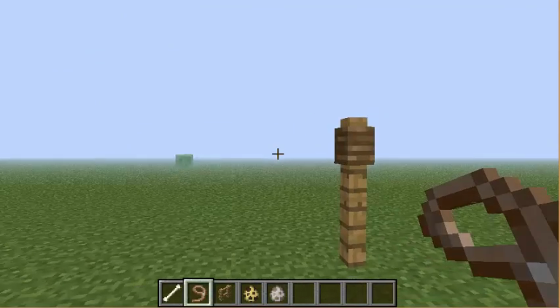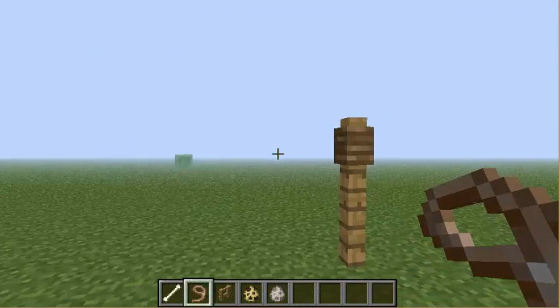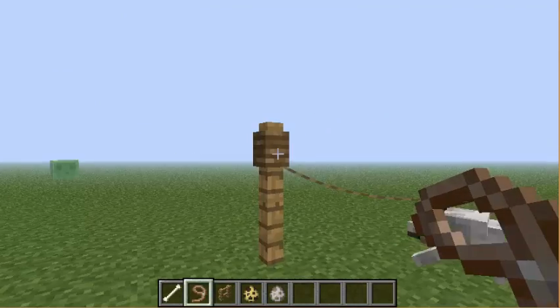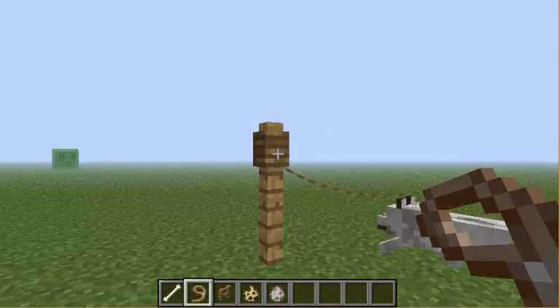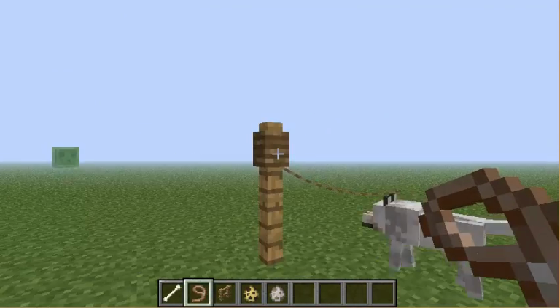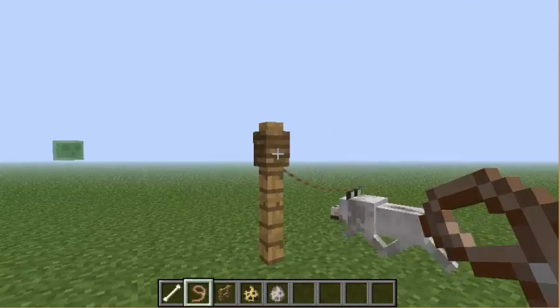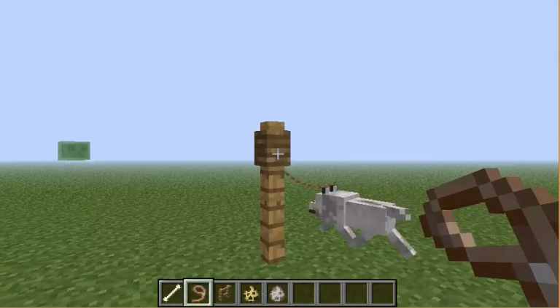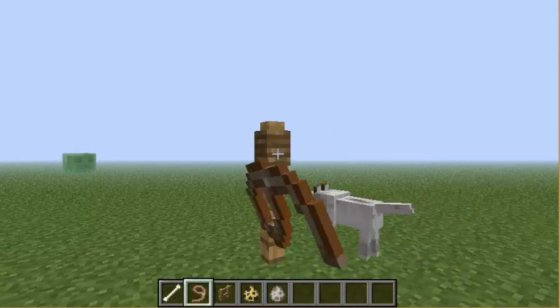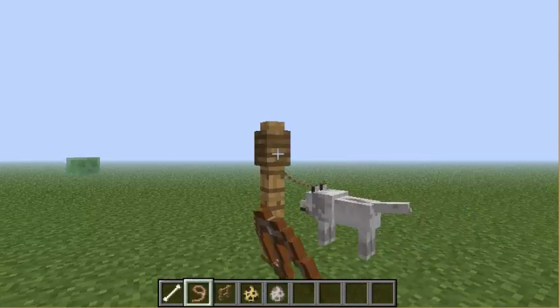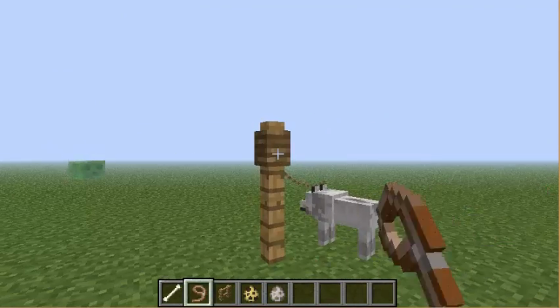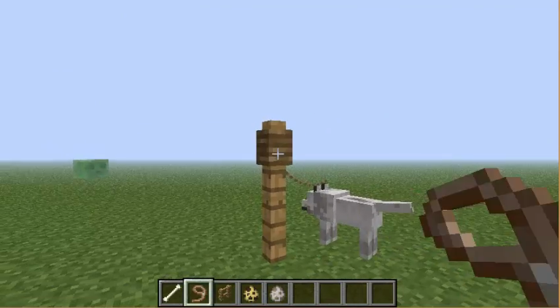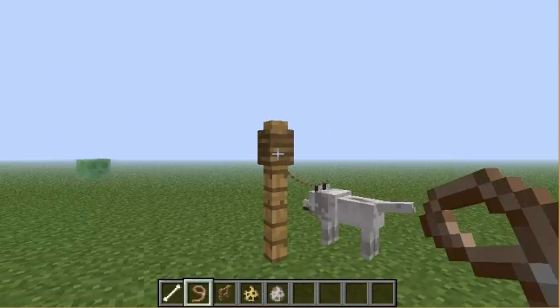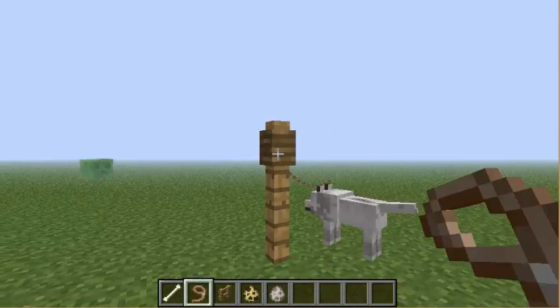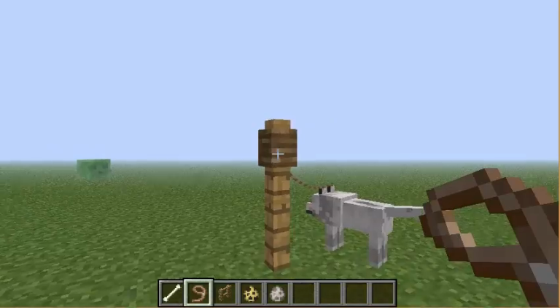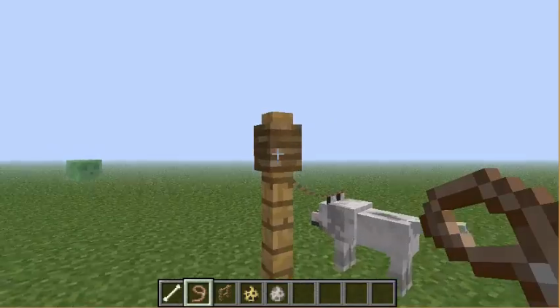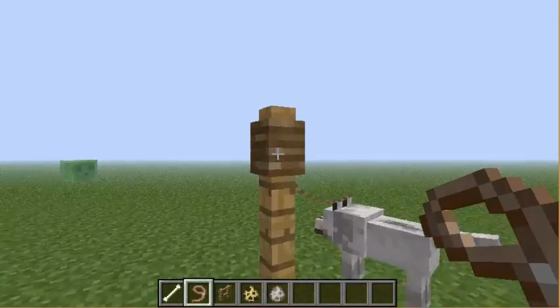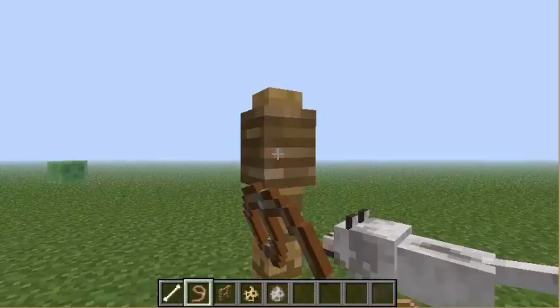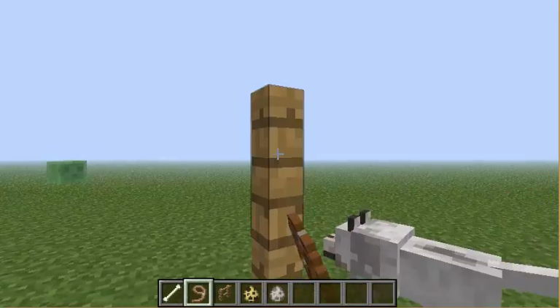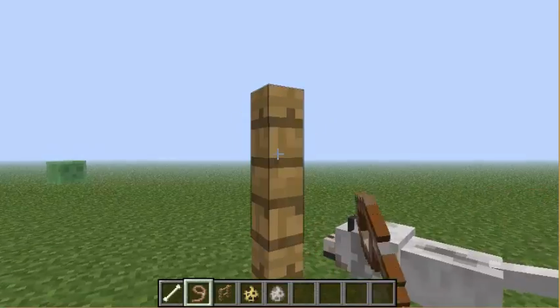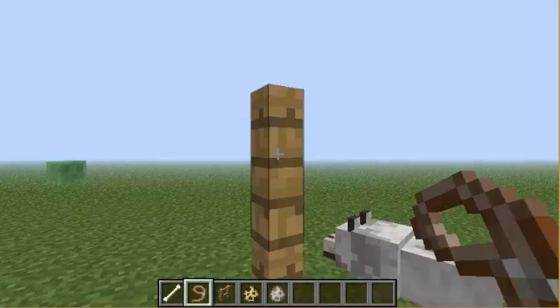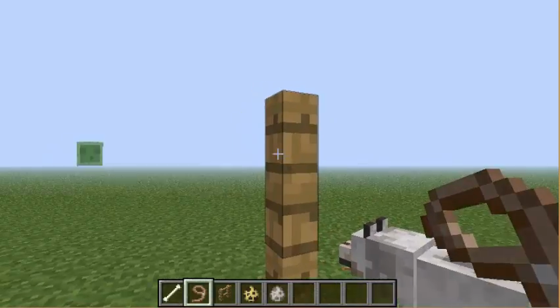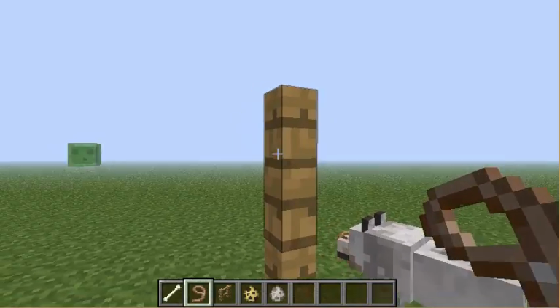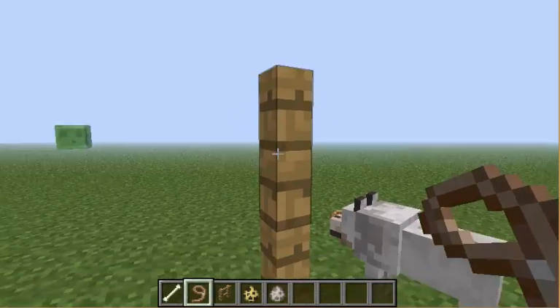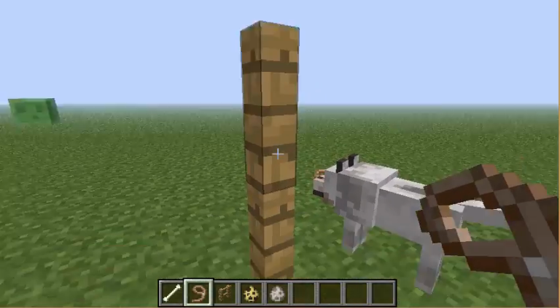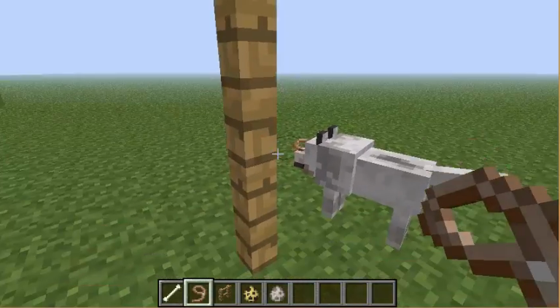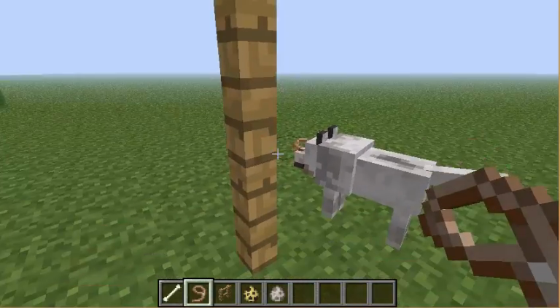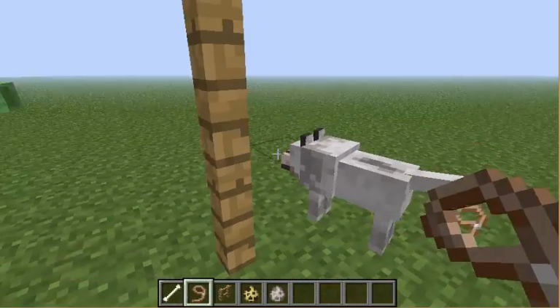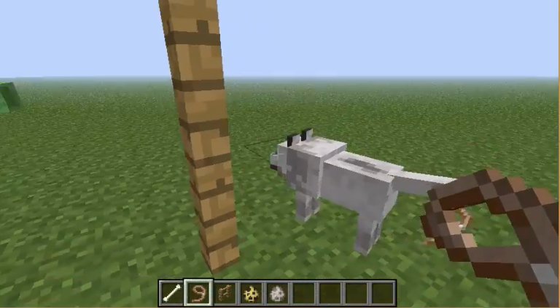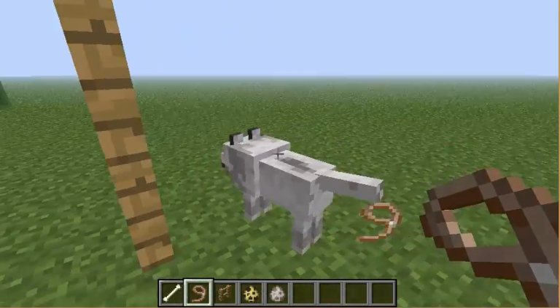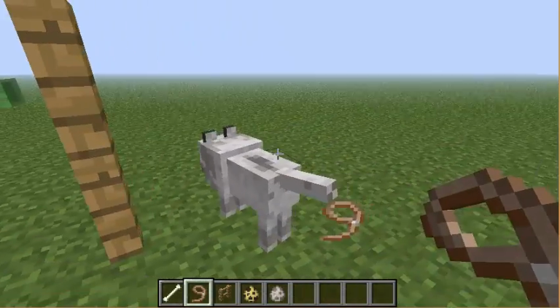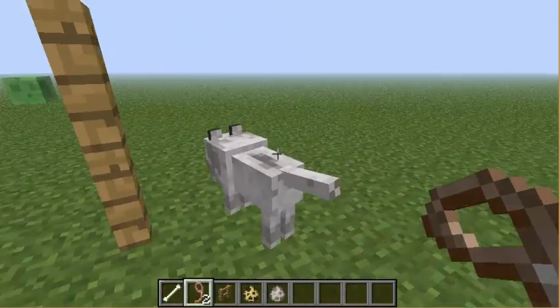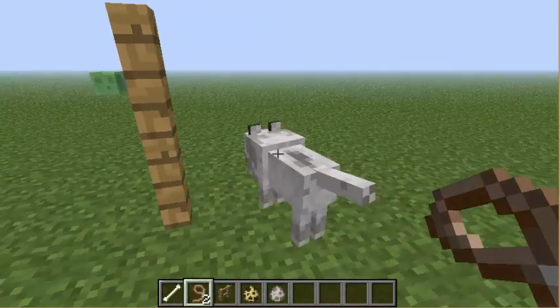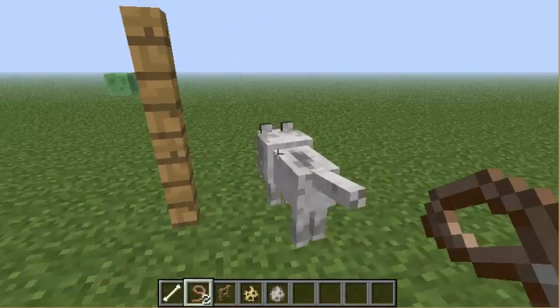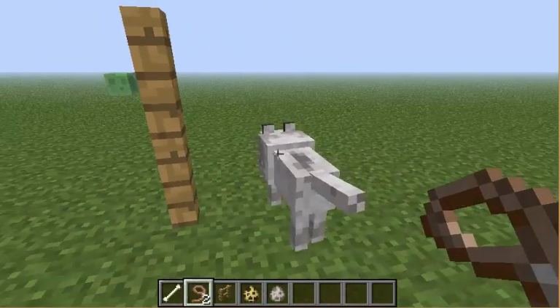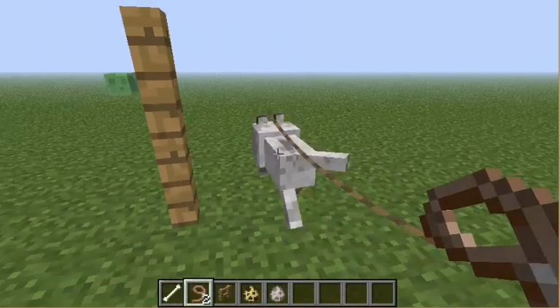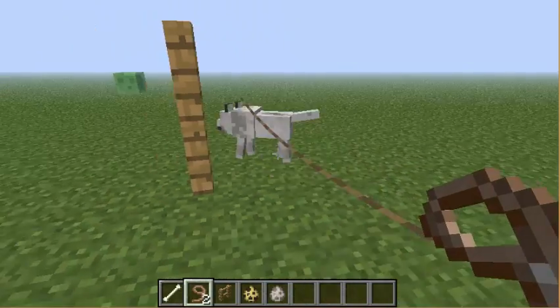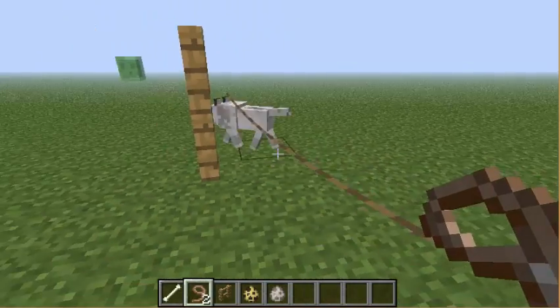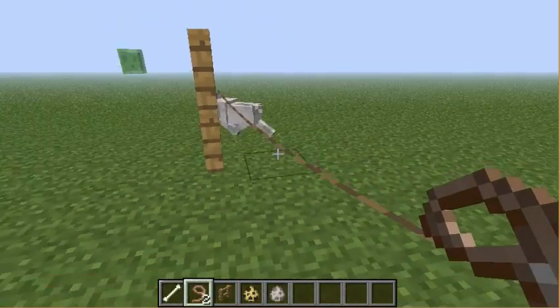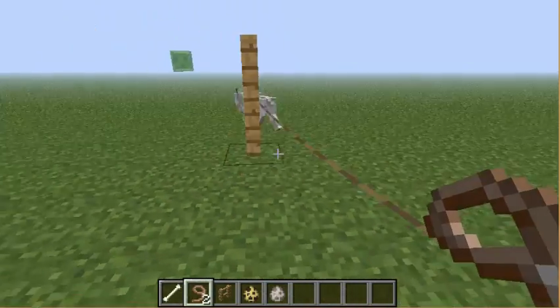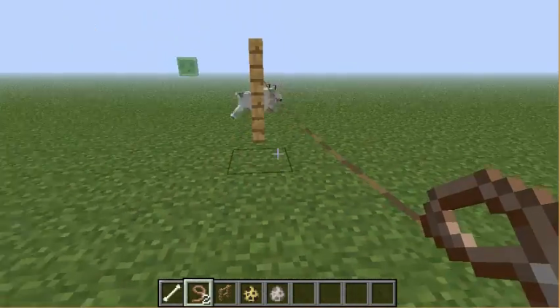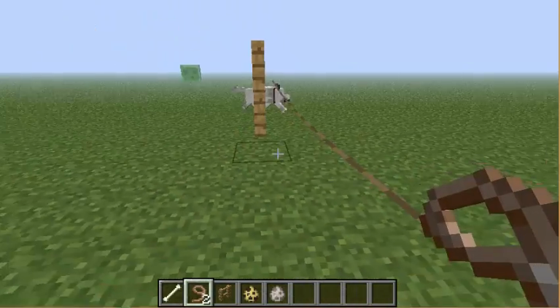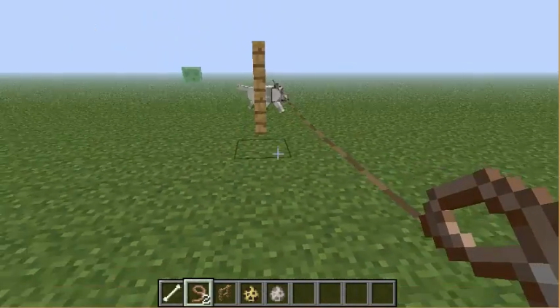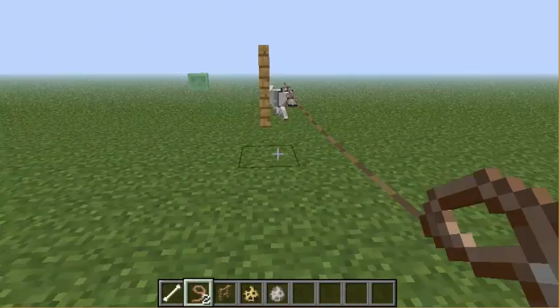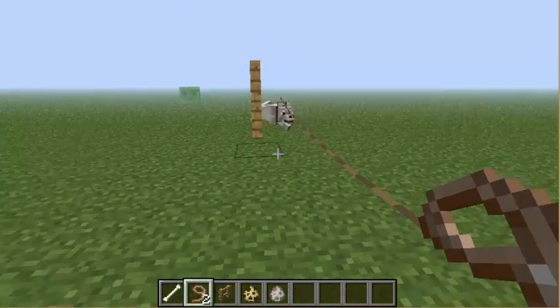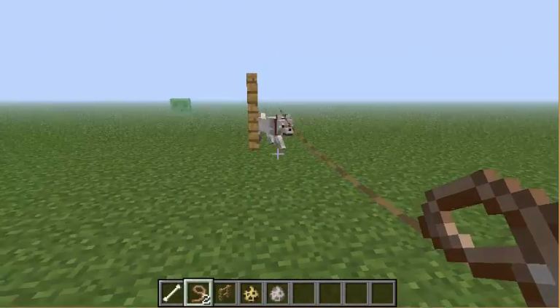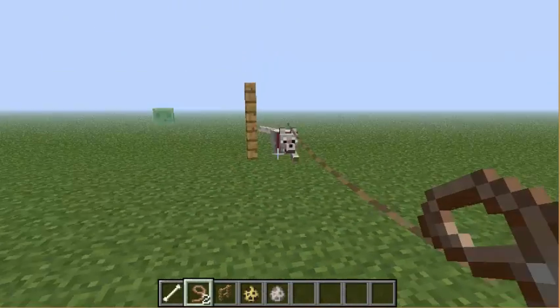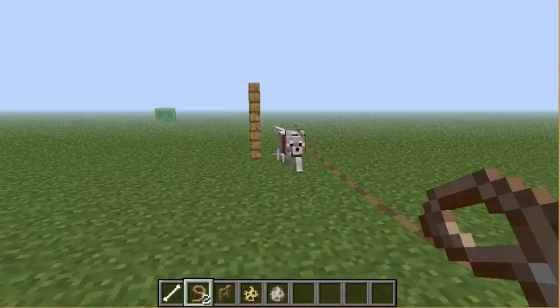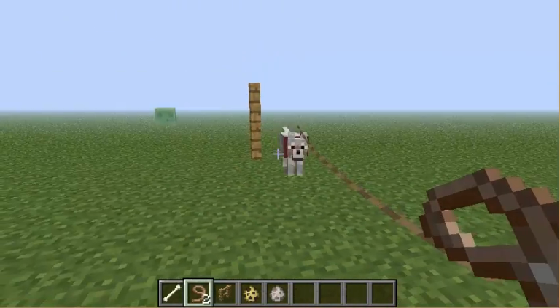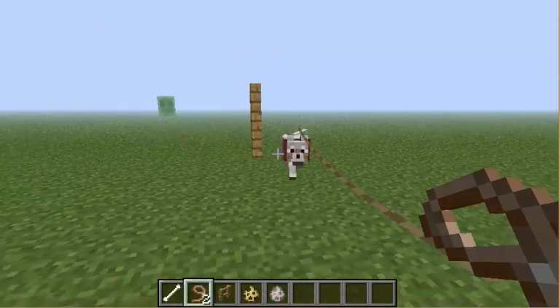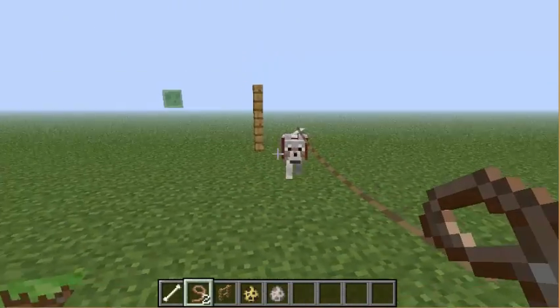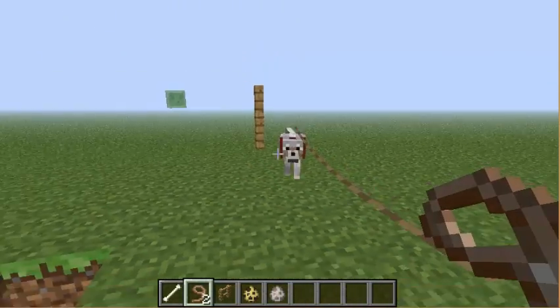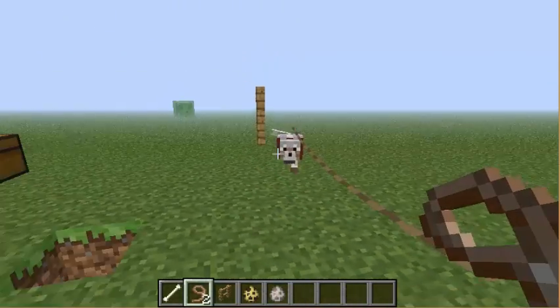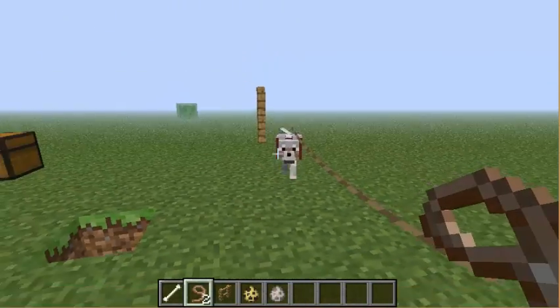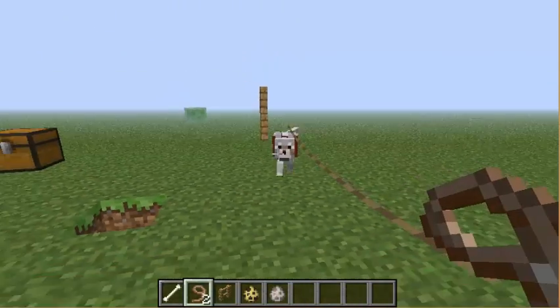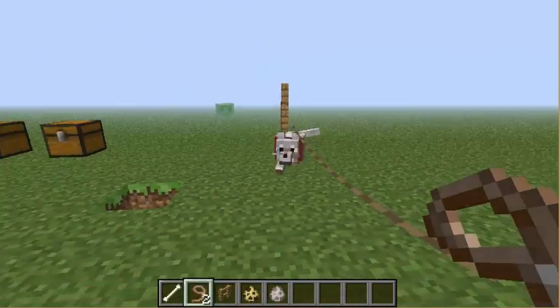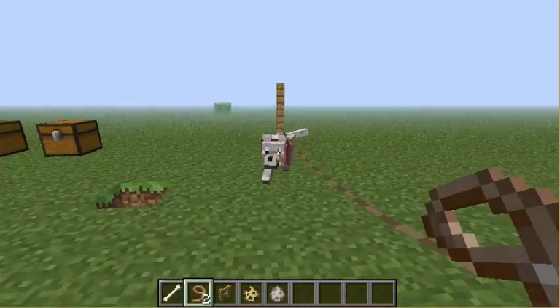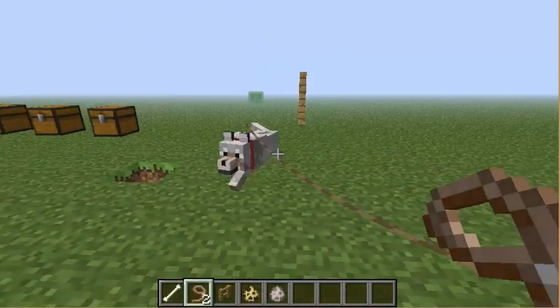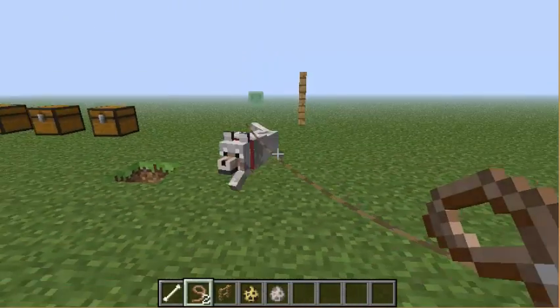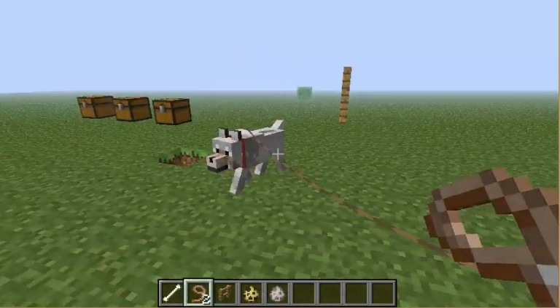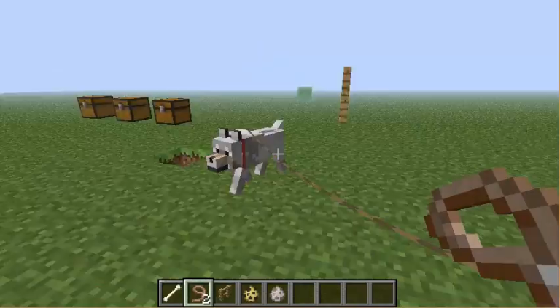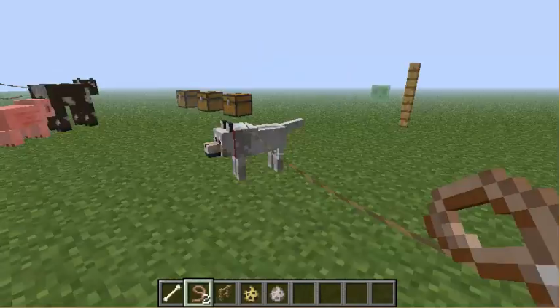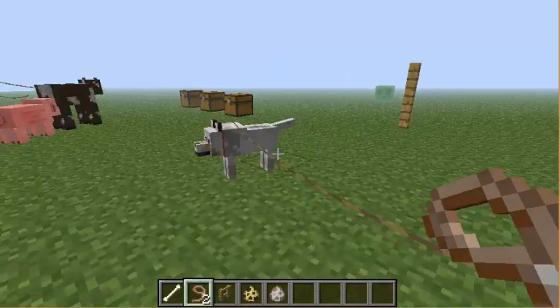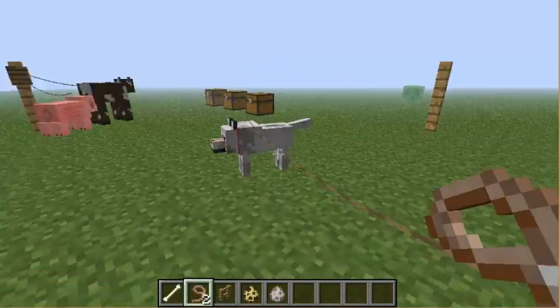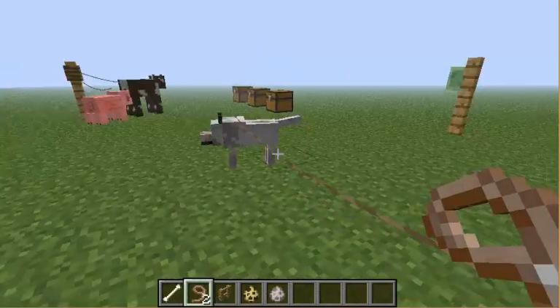You just take that off the top — it's like a little hook — and then you can pull your dog around with you because the dog will follow you.